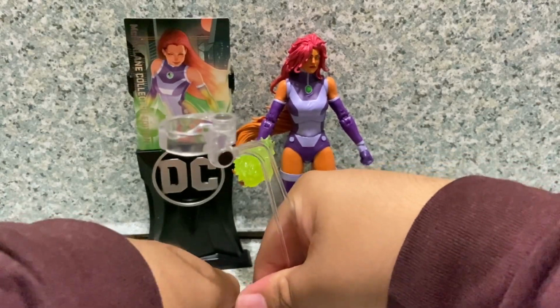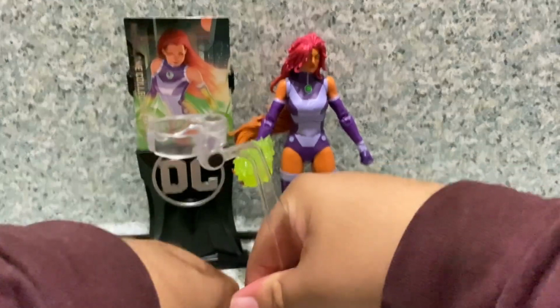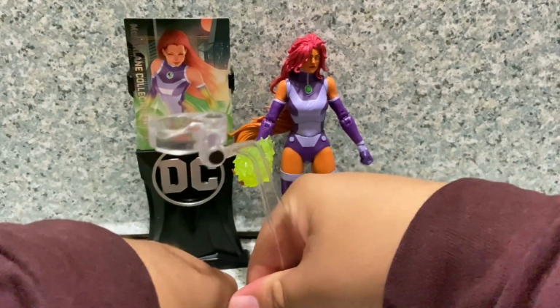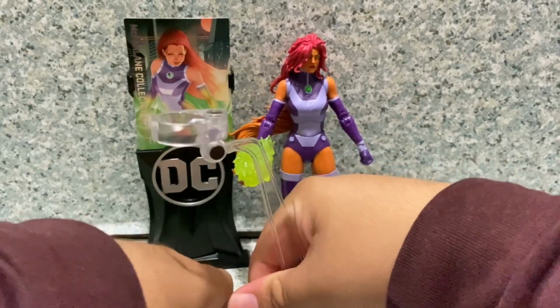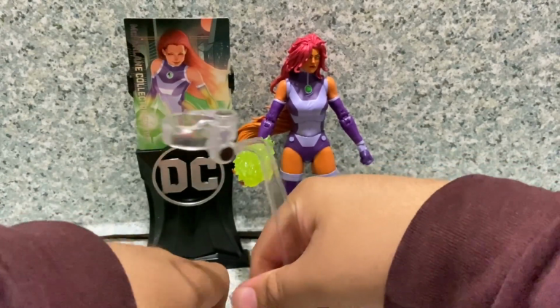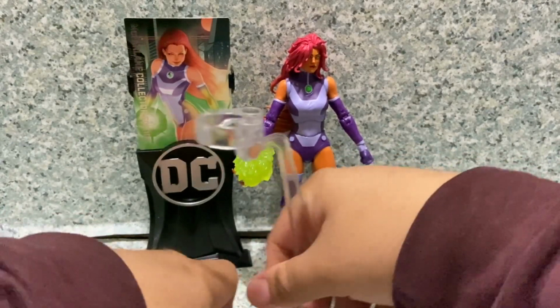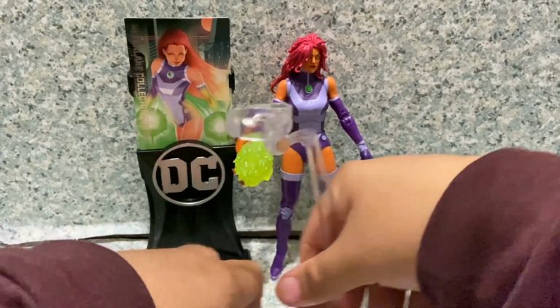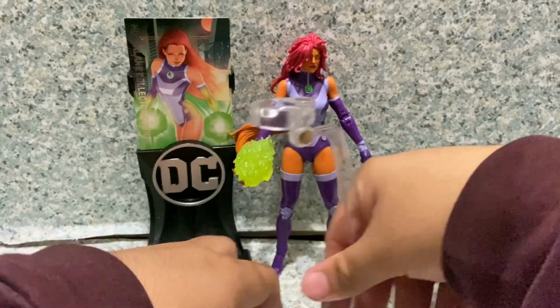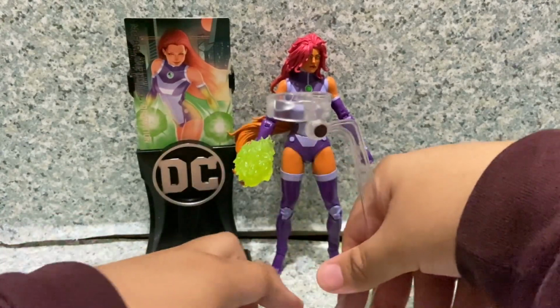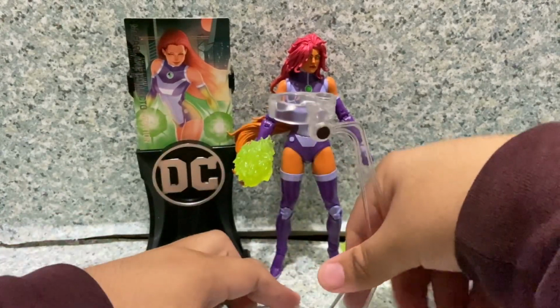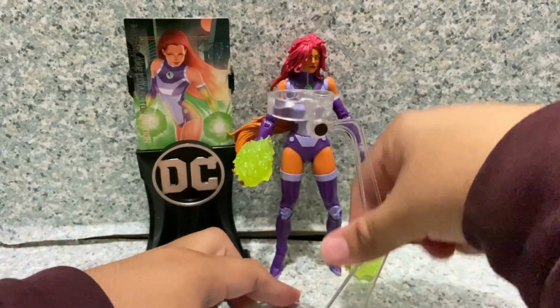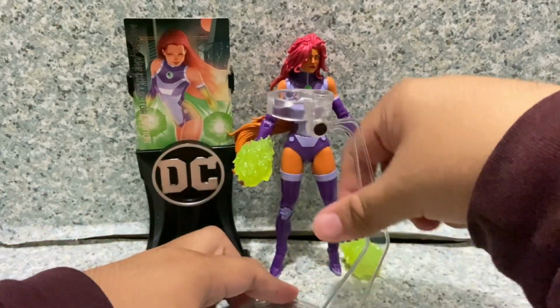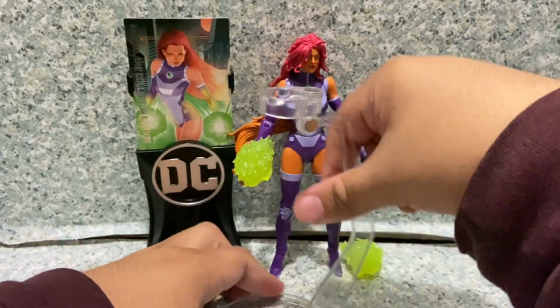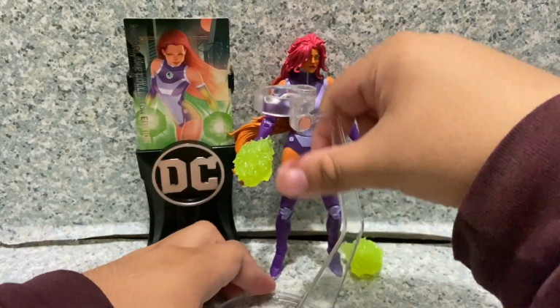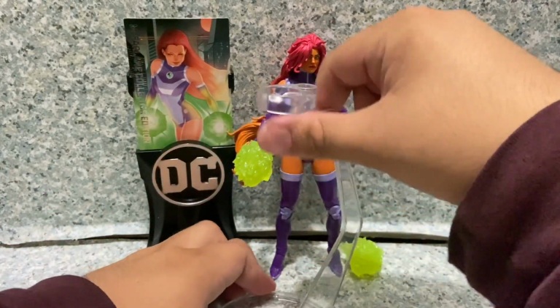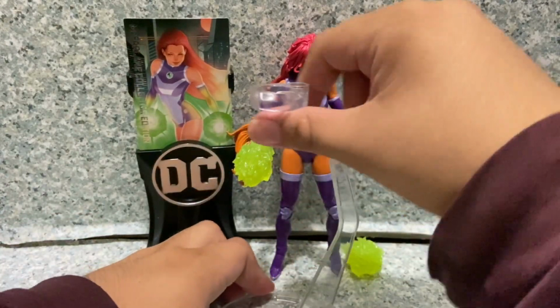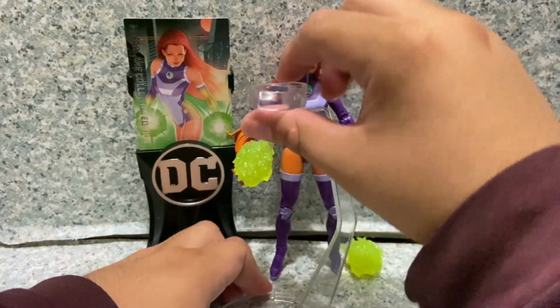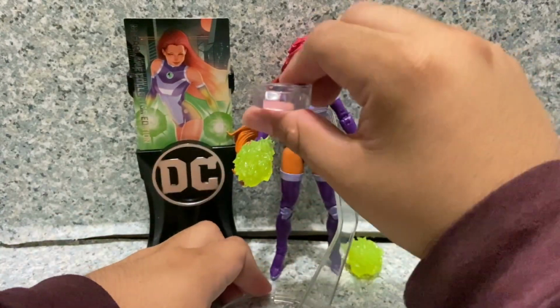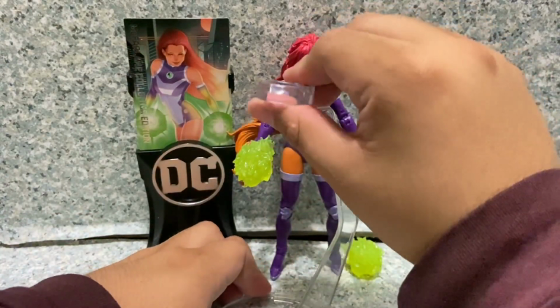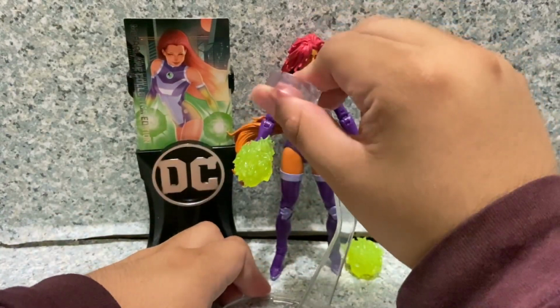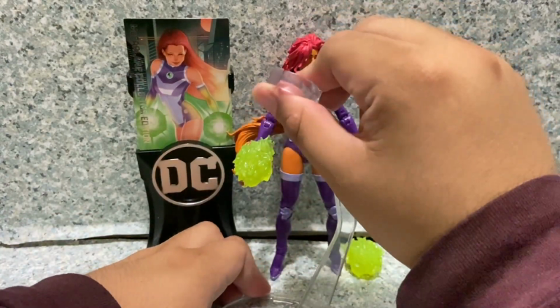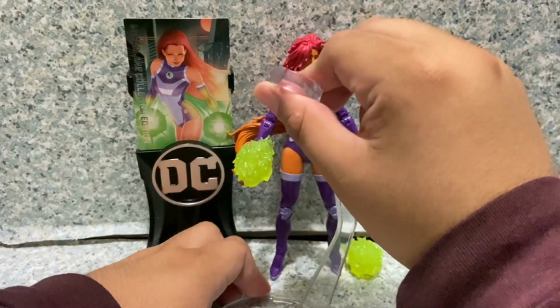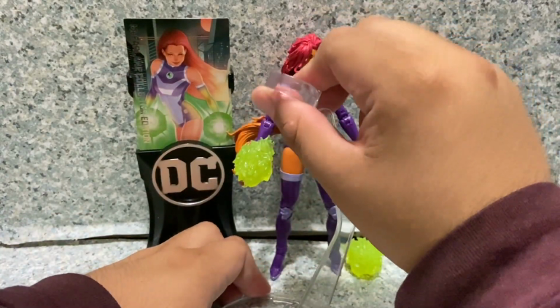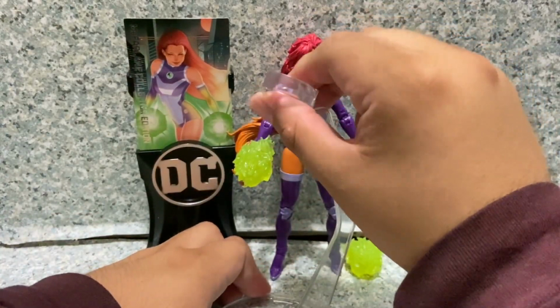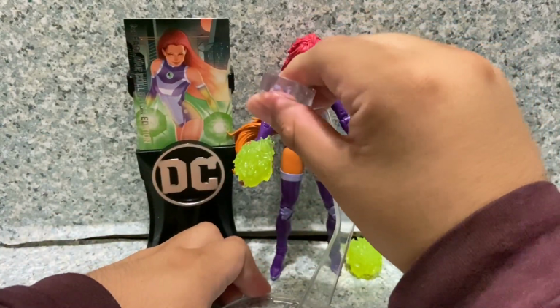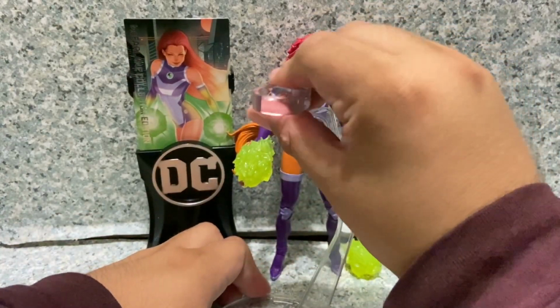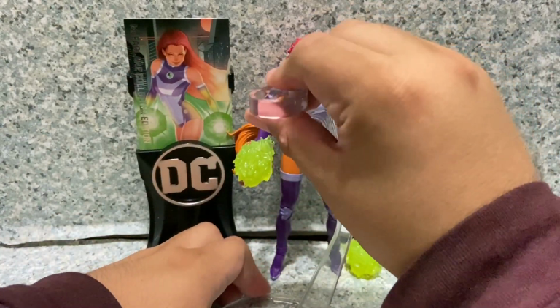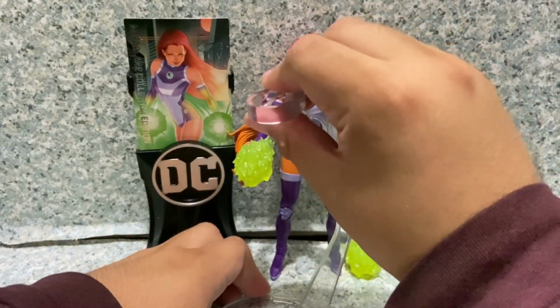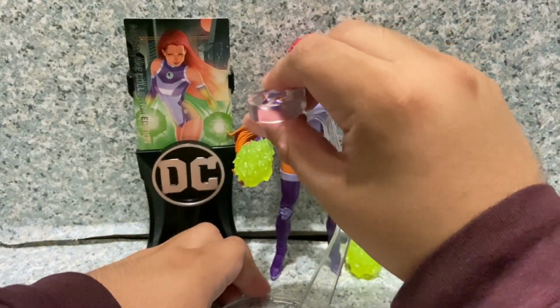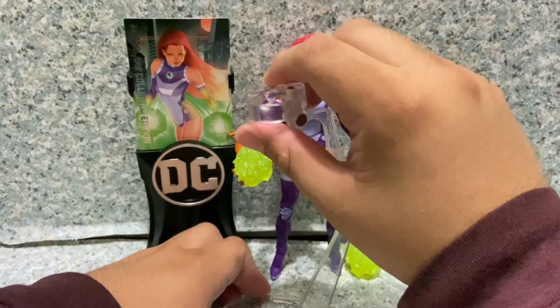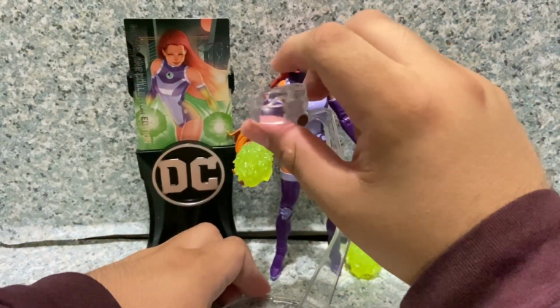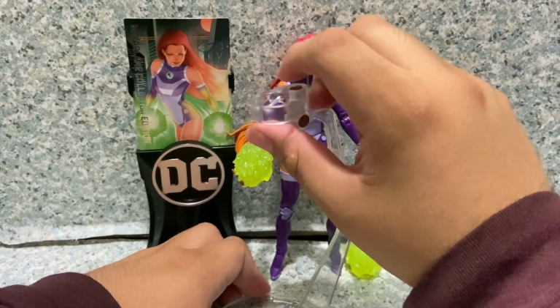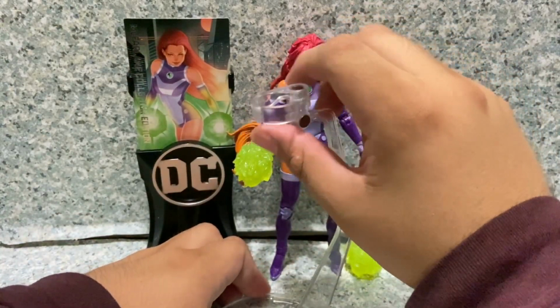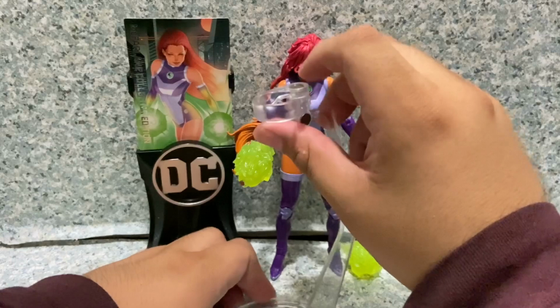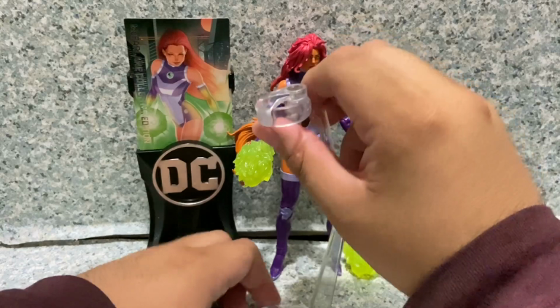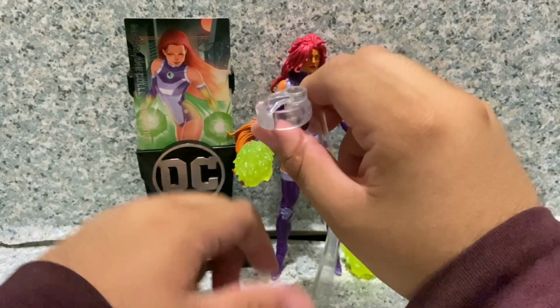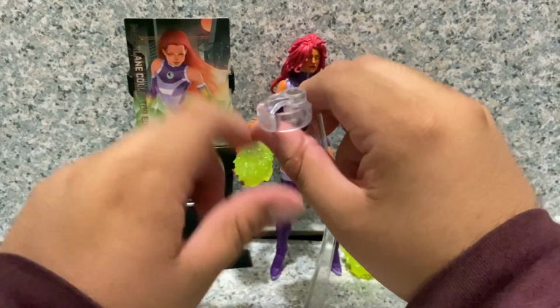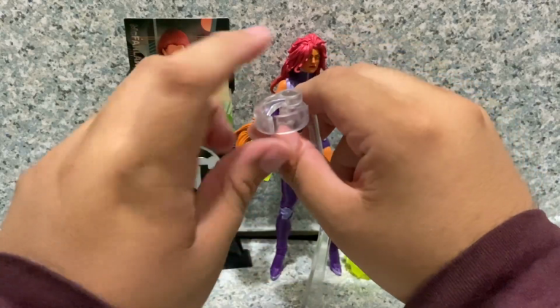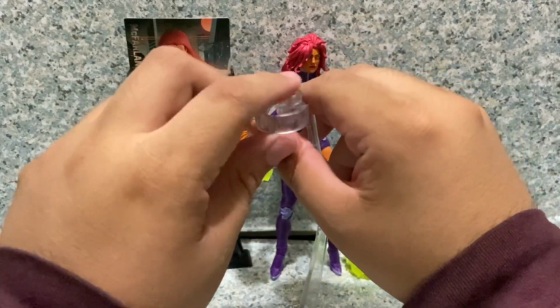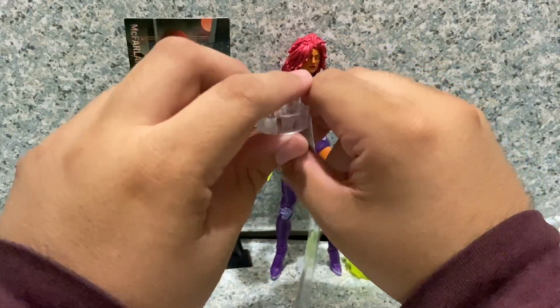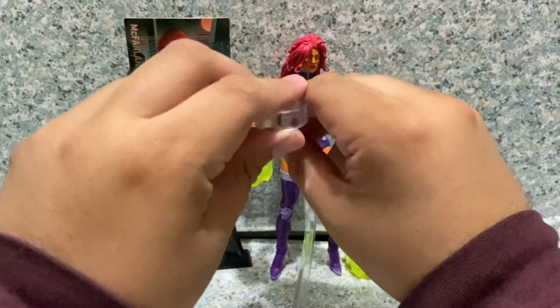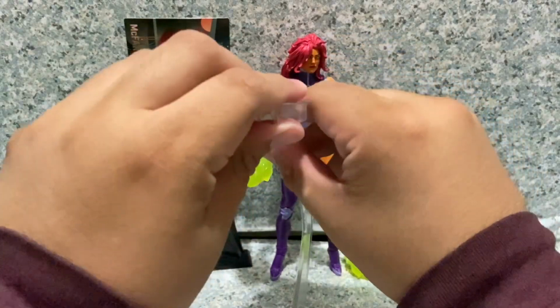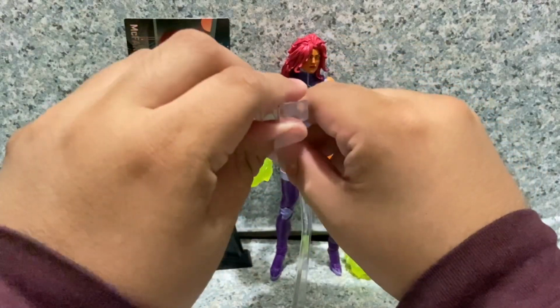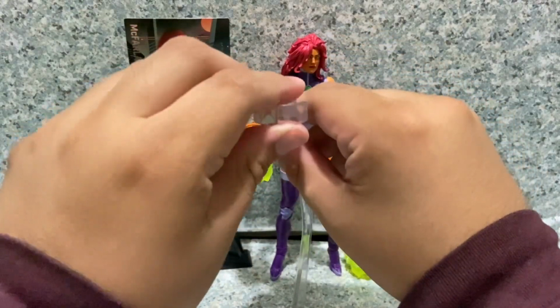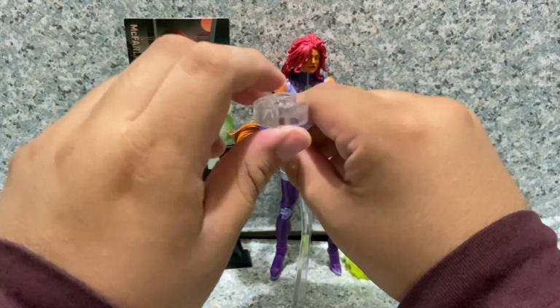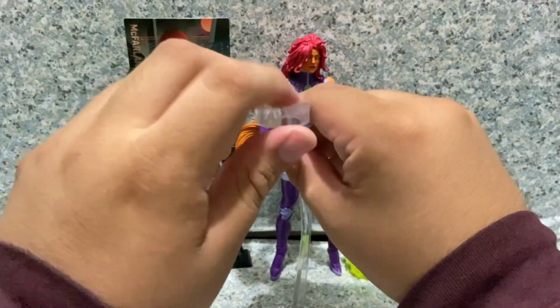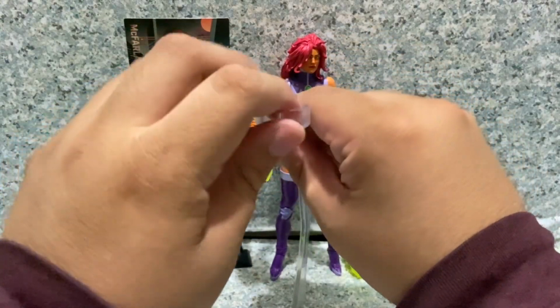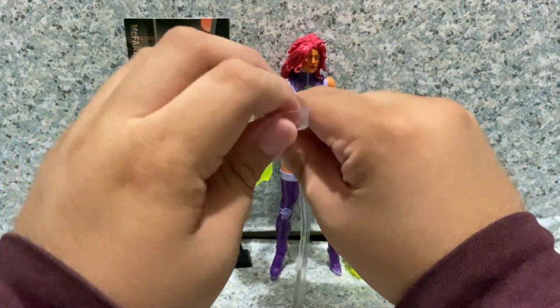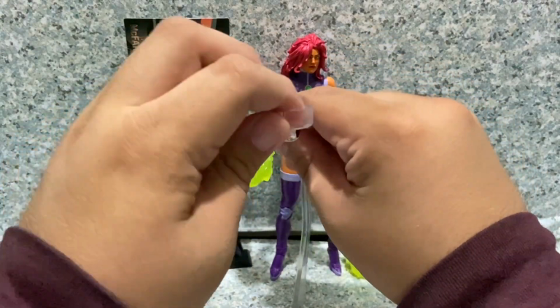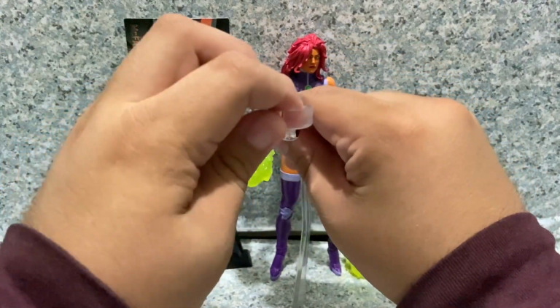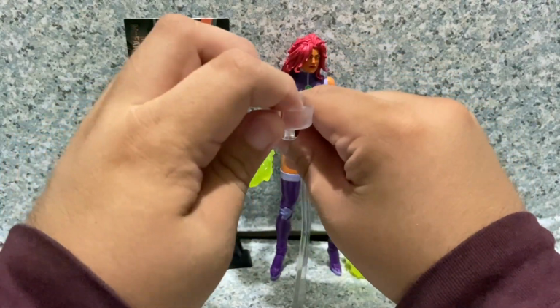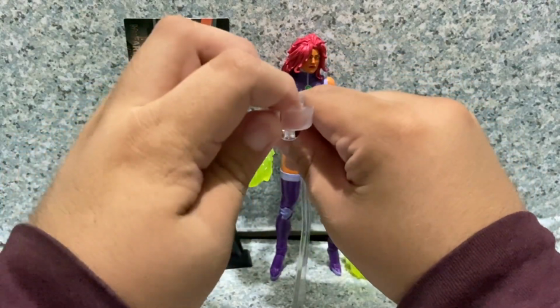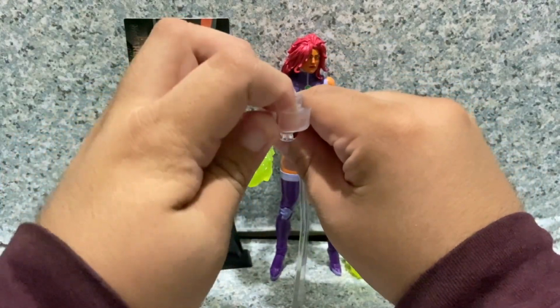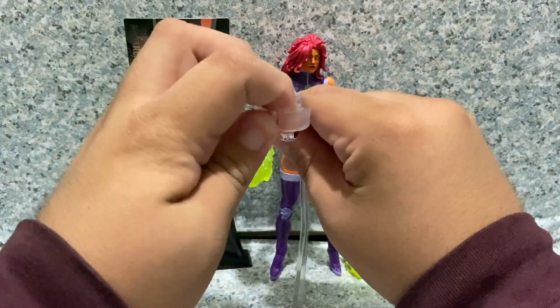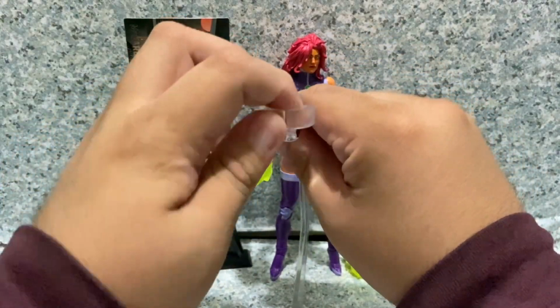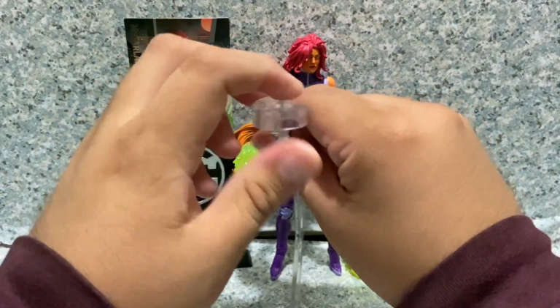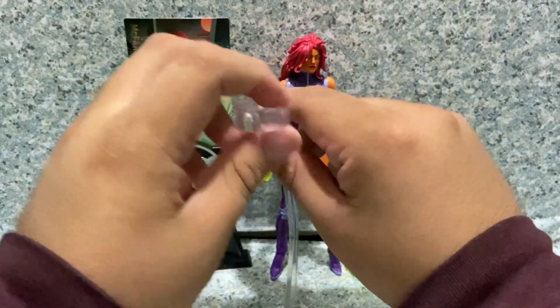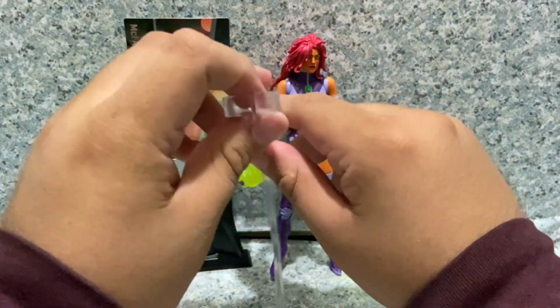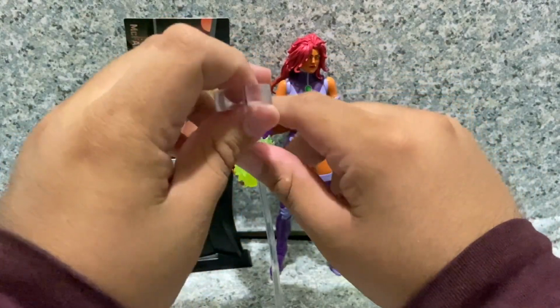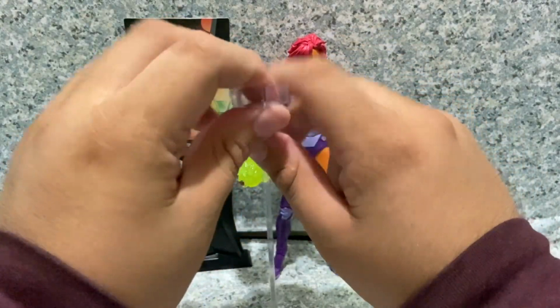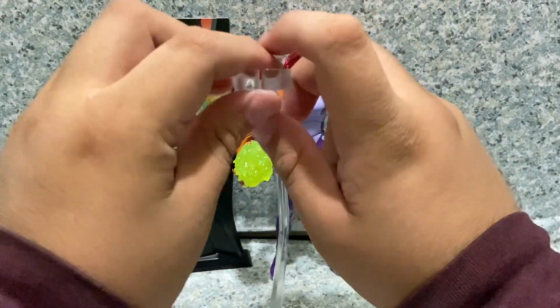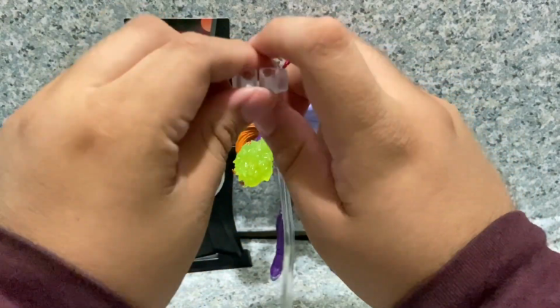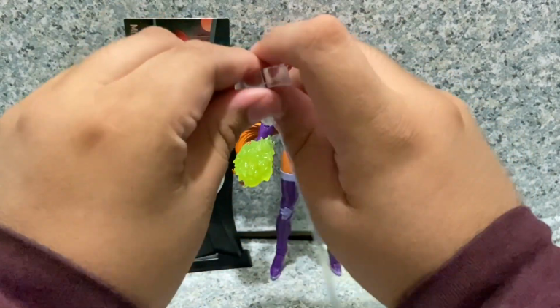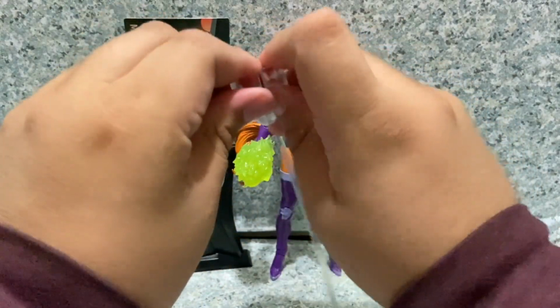Just like other flying DC figures McFarlane has made, she comes with a flight stand that can attach to either her legs or her waist.